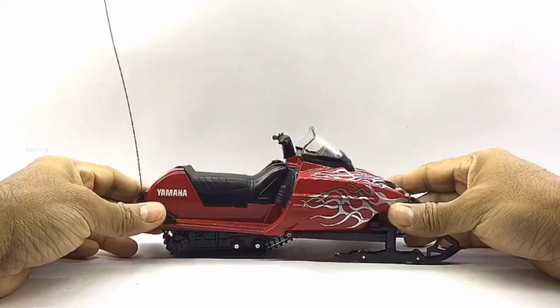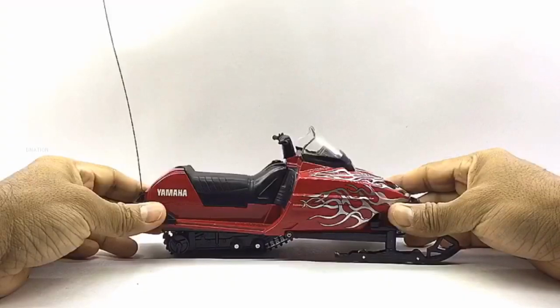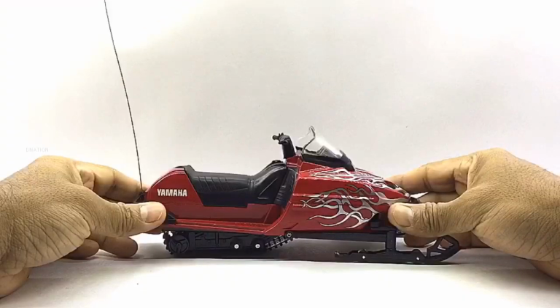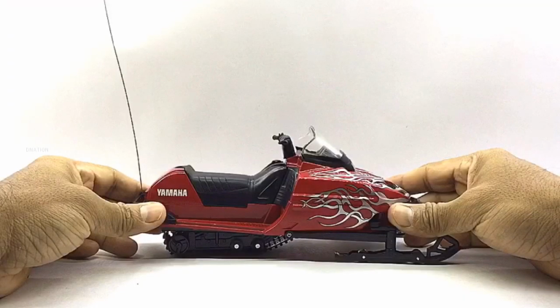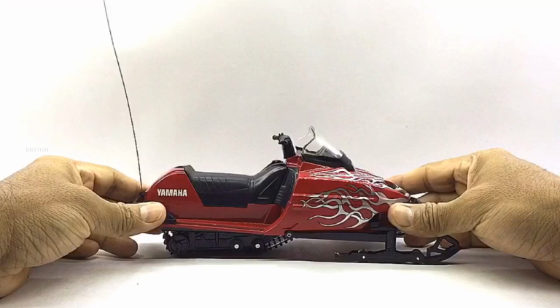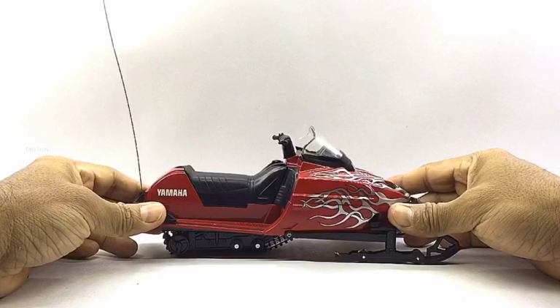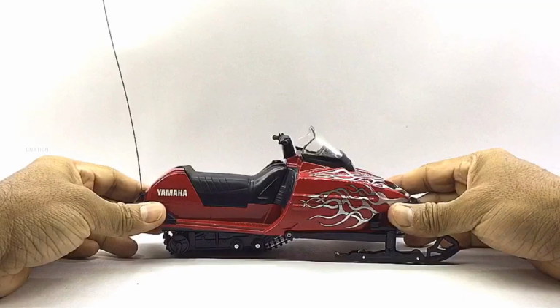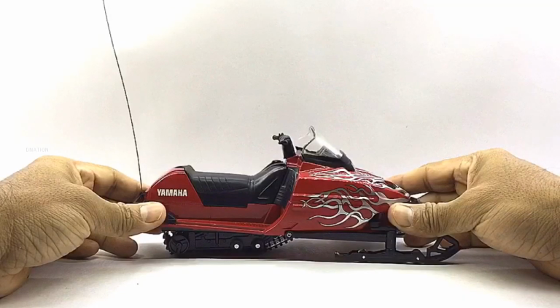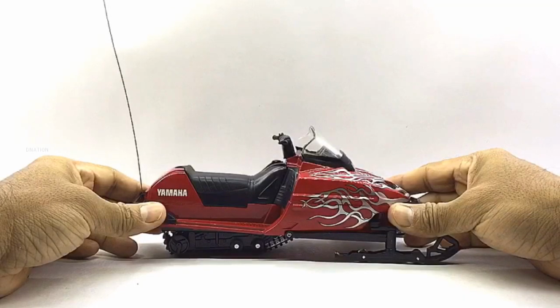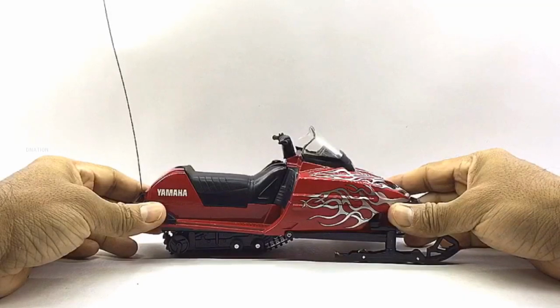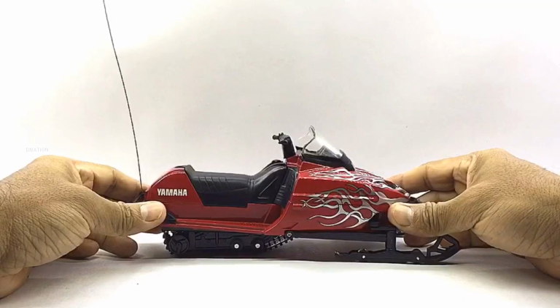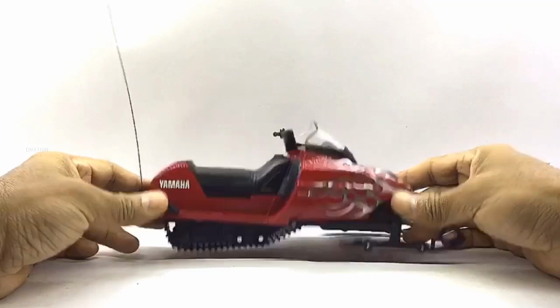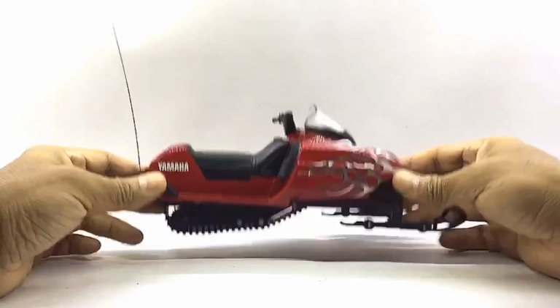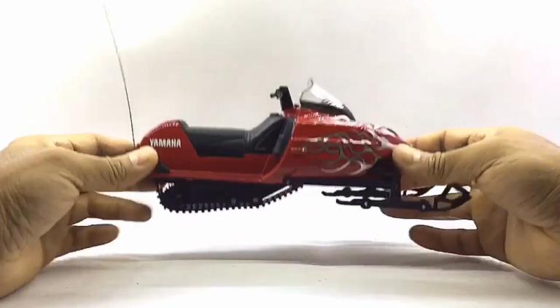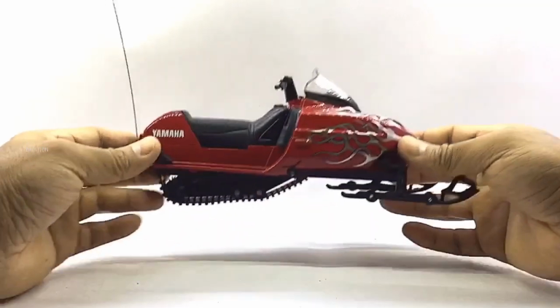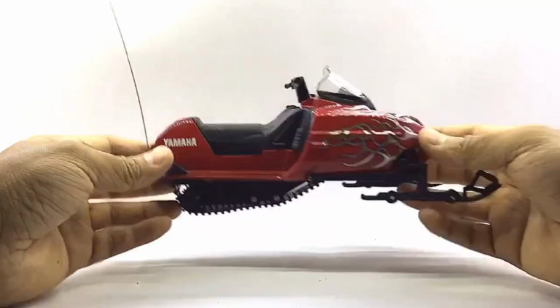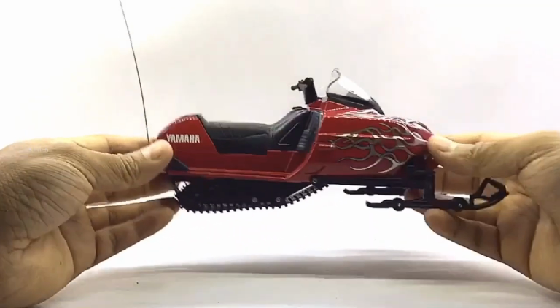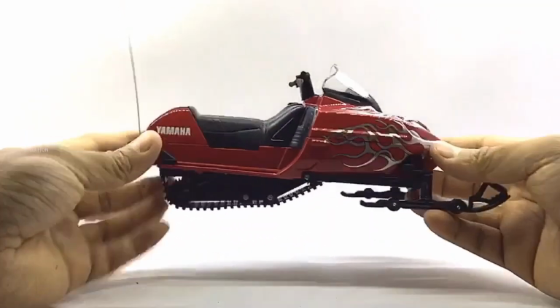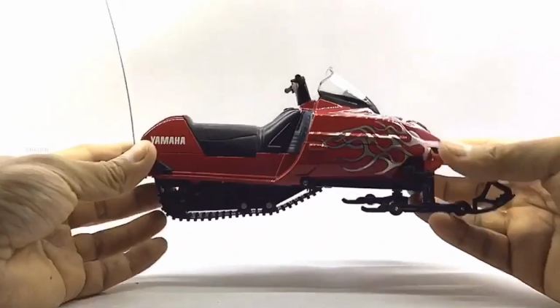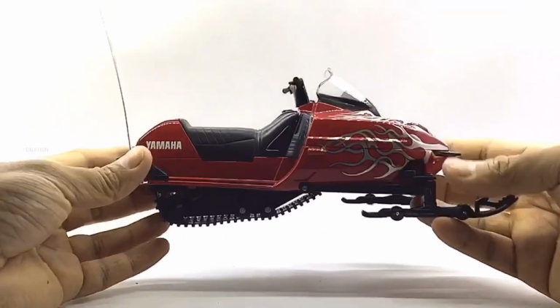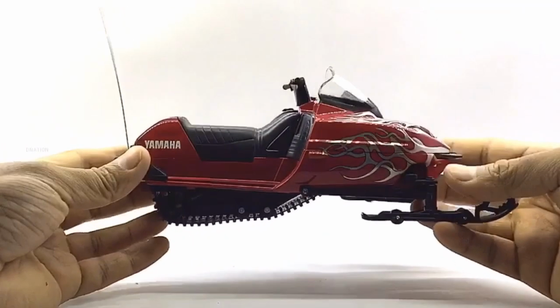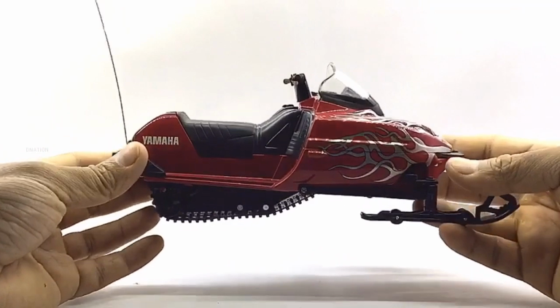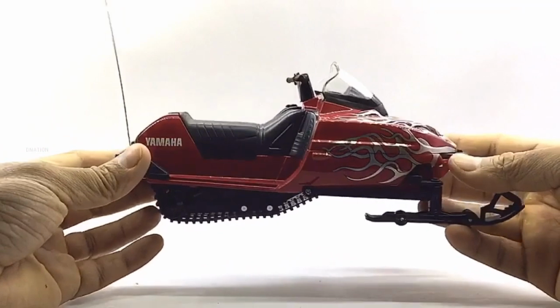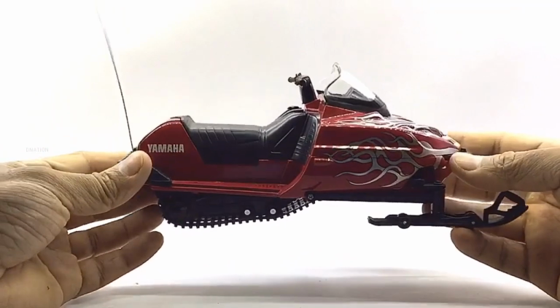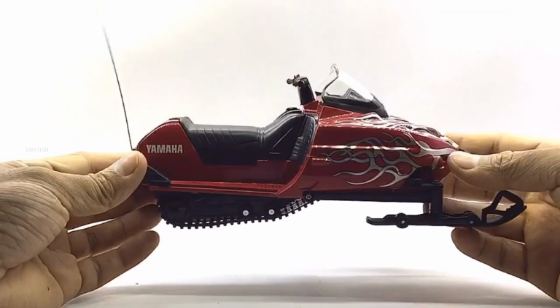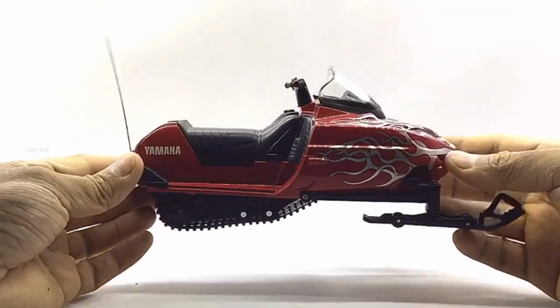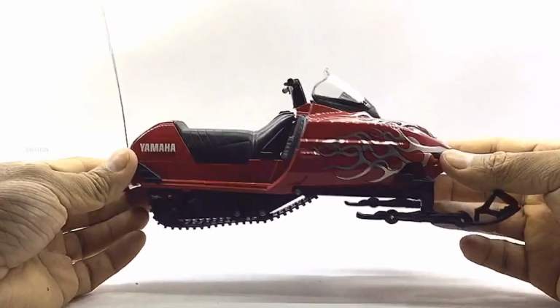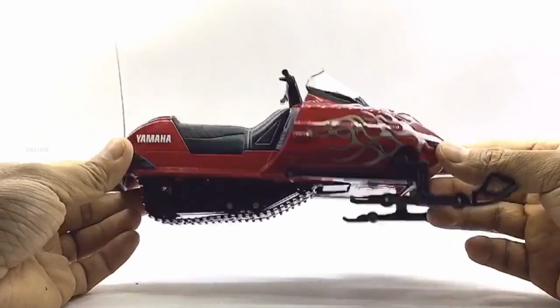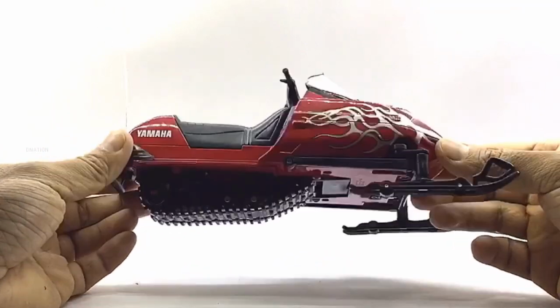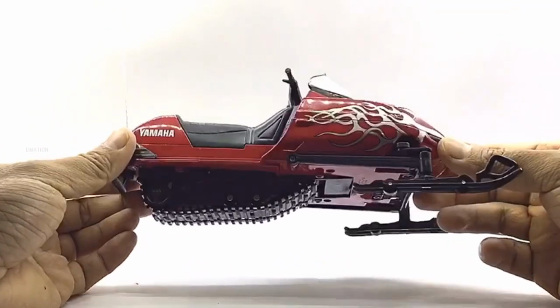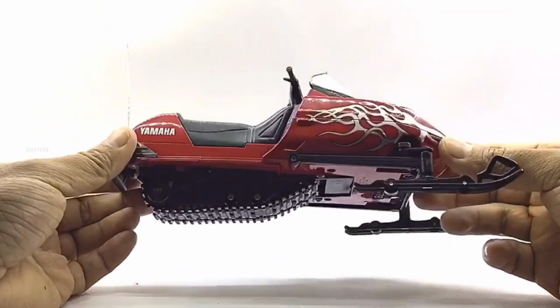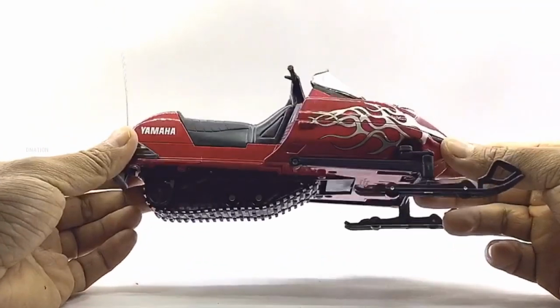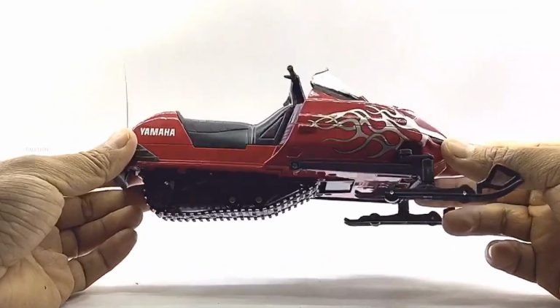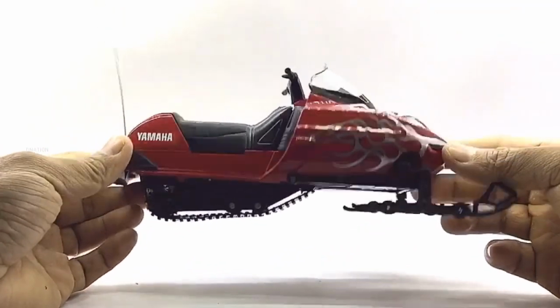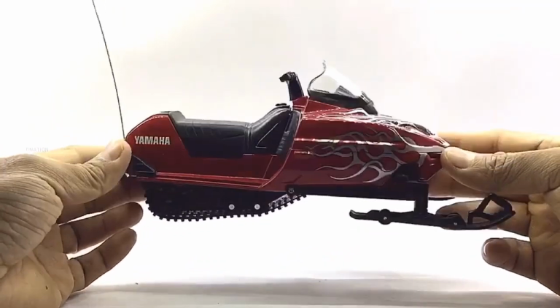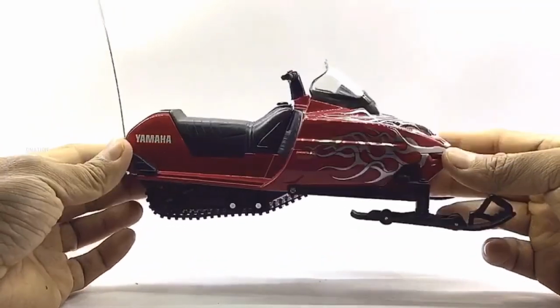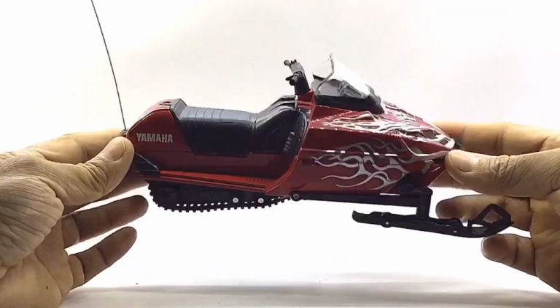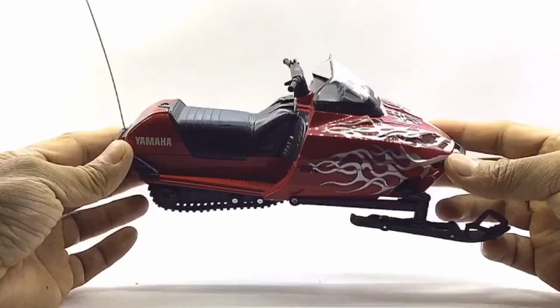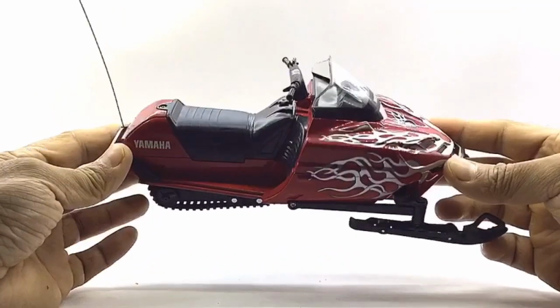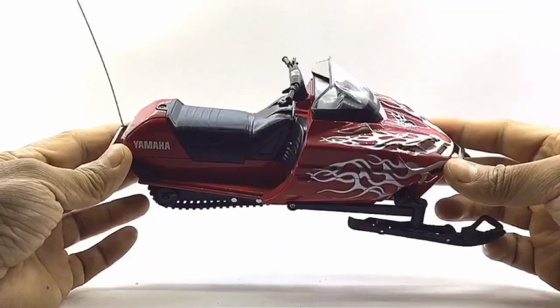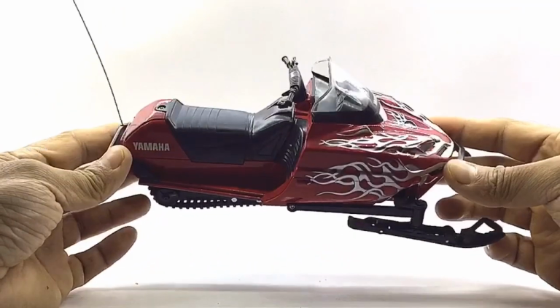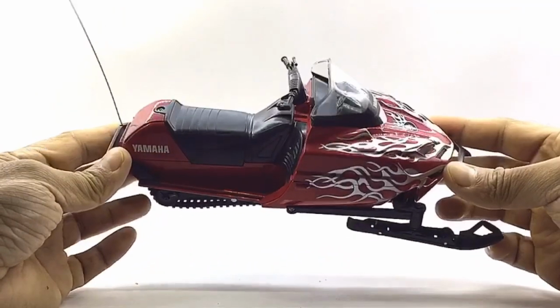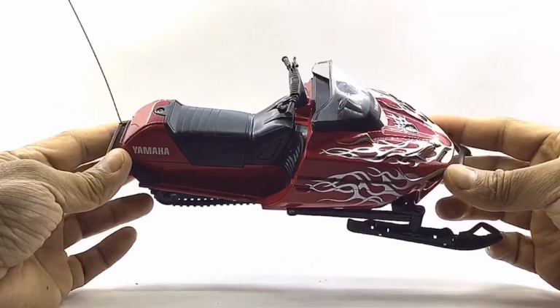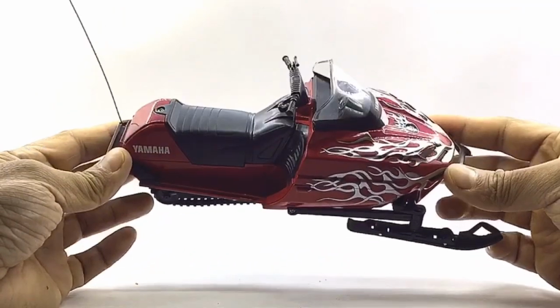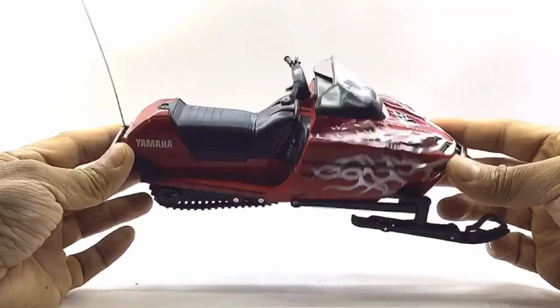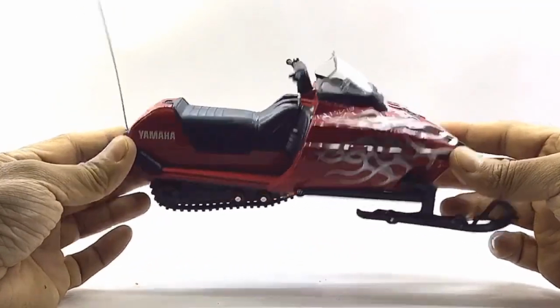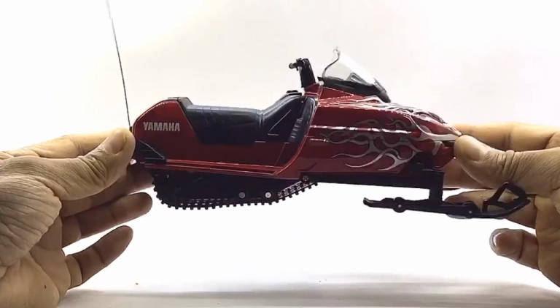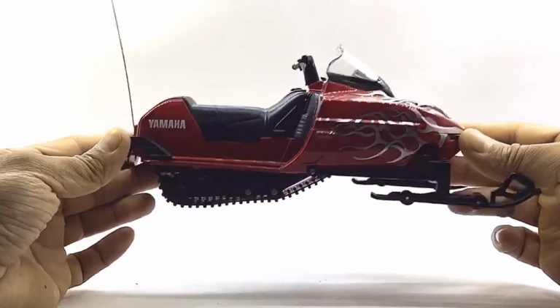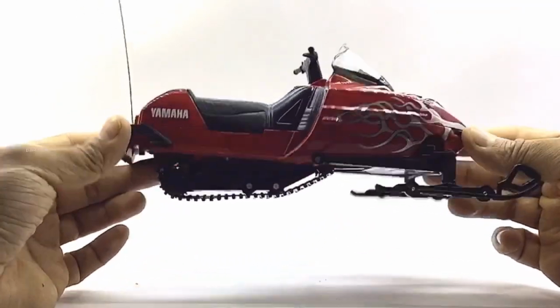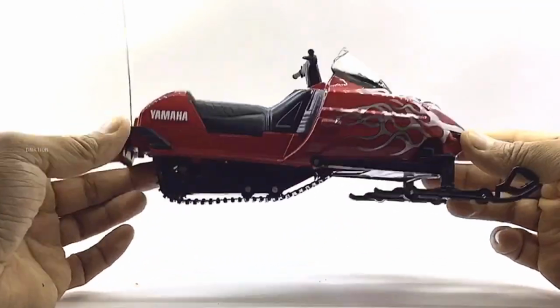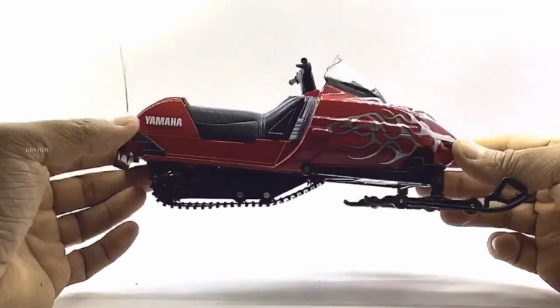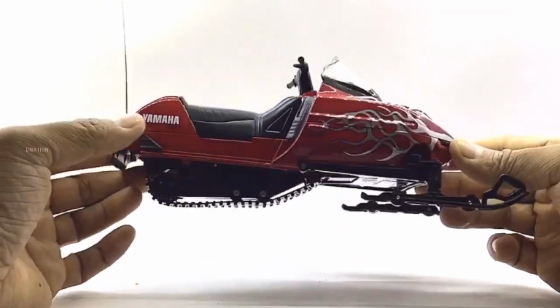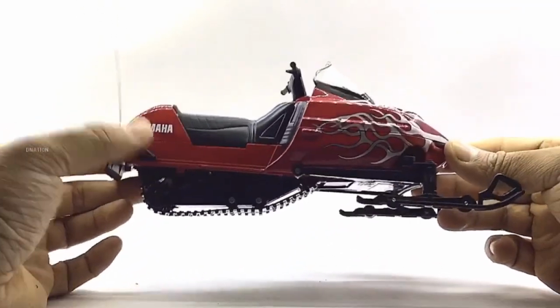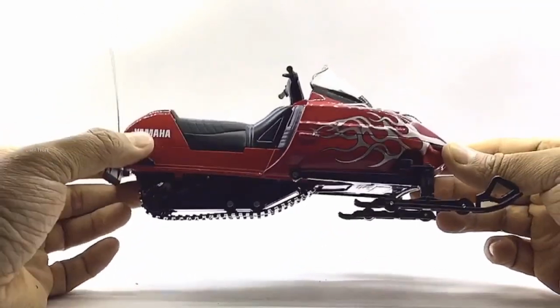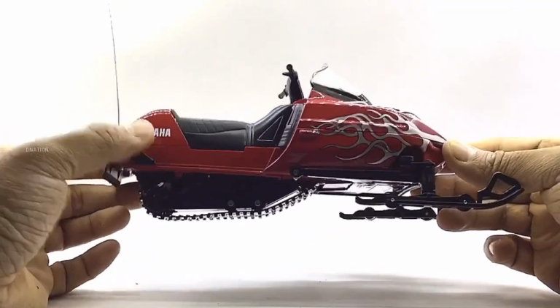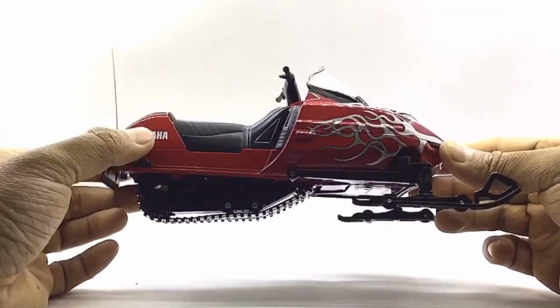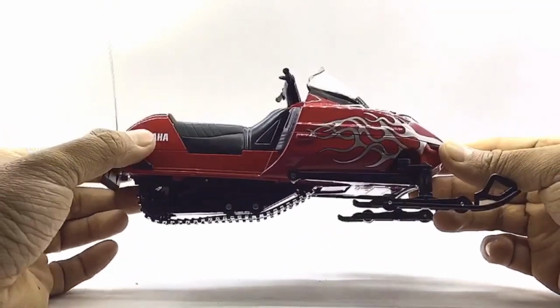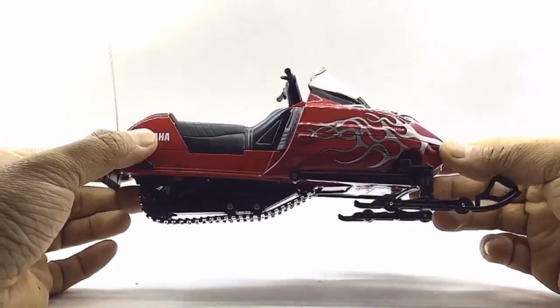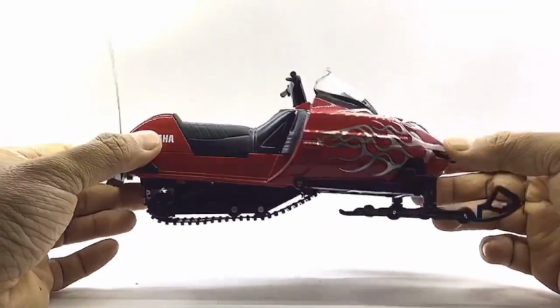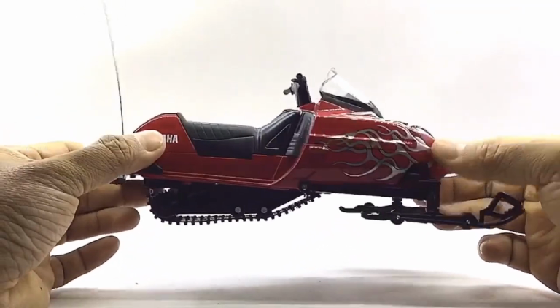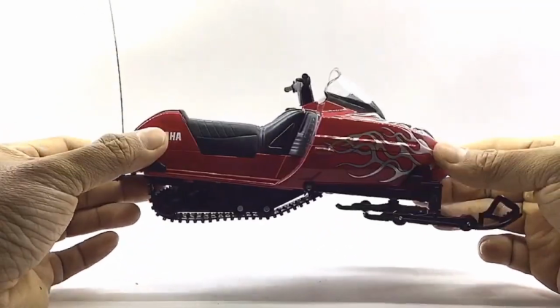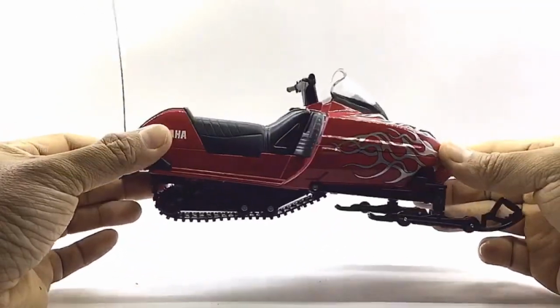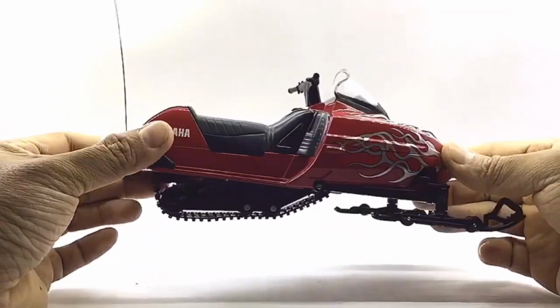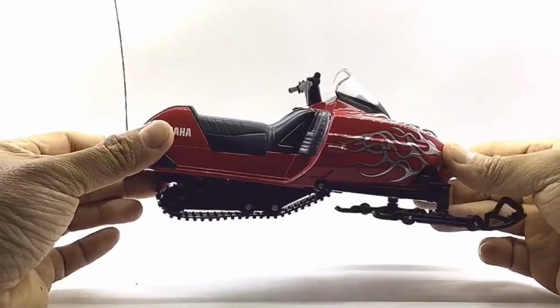Before we proceed, let's take a closer look at this Yamaha SRX 700 Snowmobile, which is a 1/12 Scale diecast replica by Nurei.